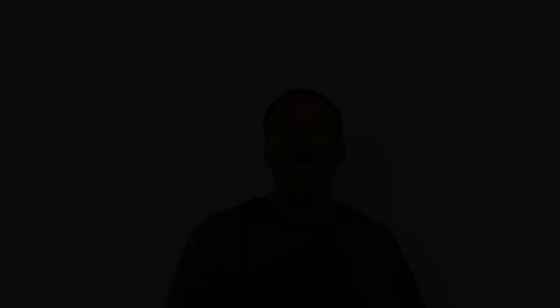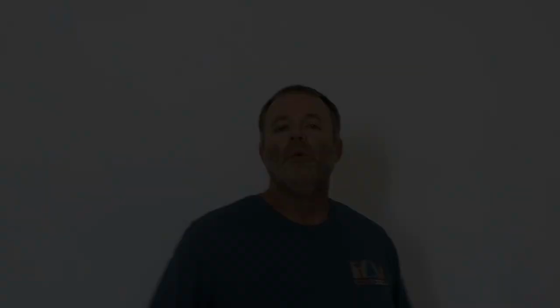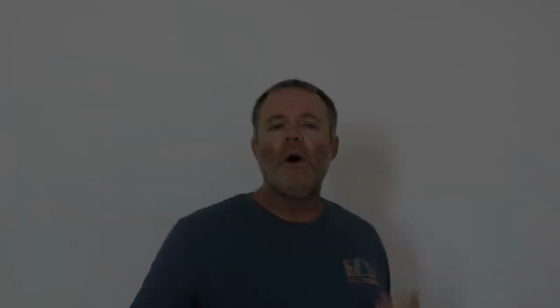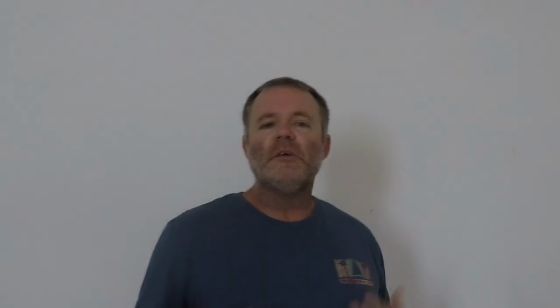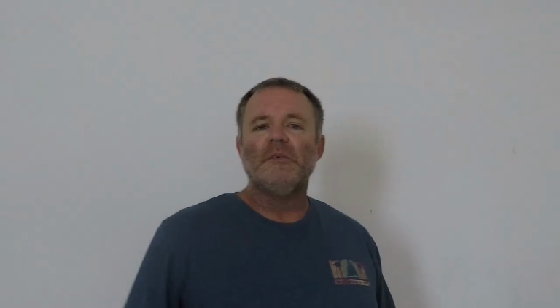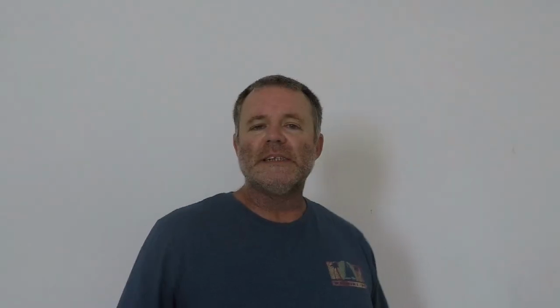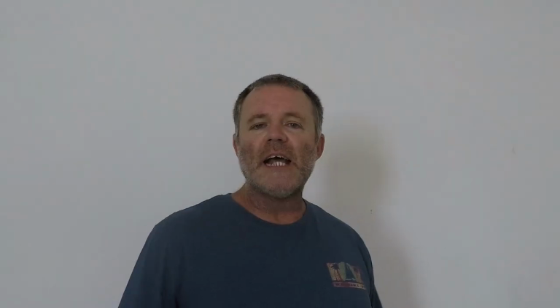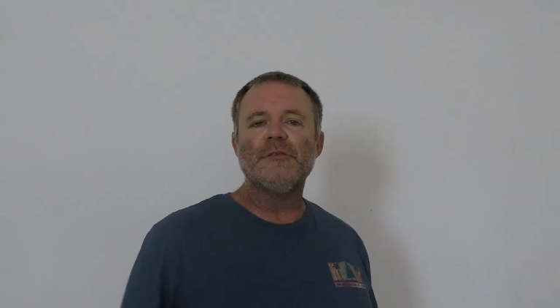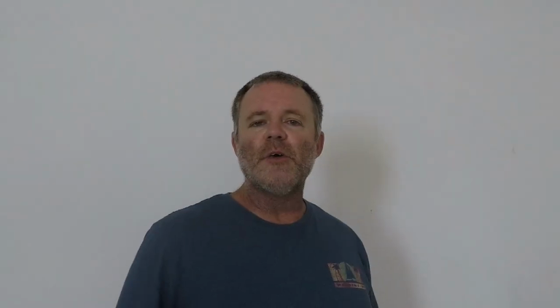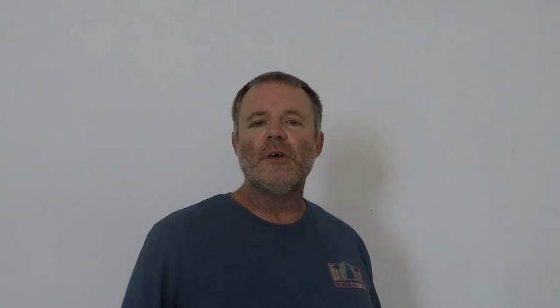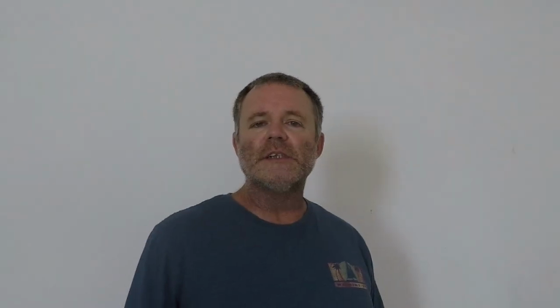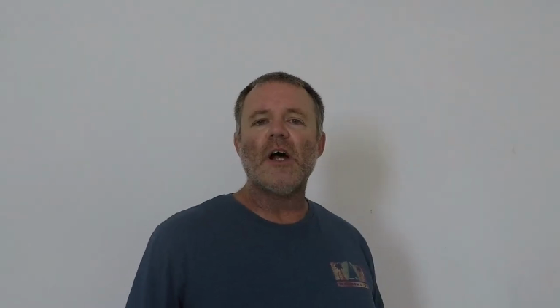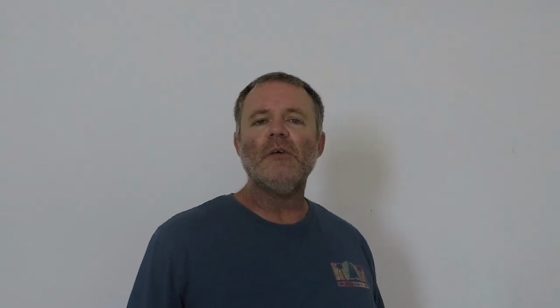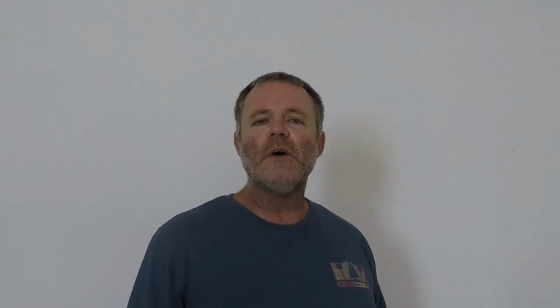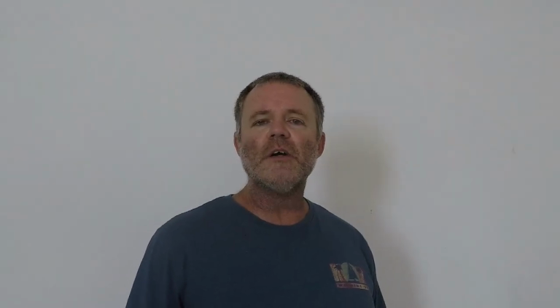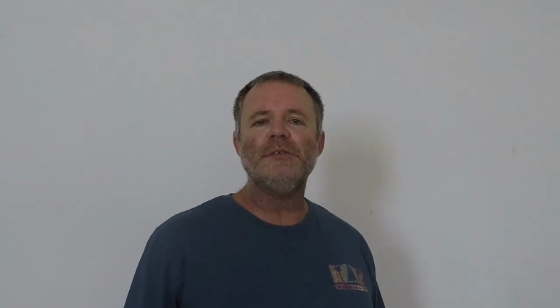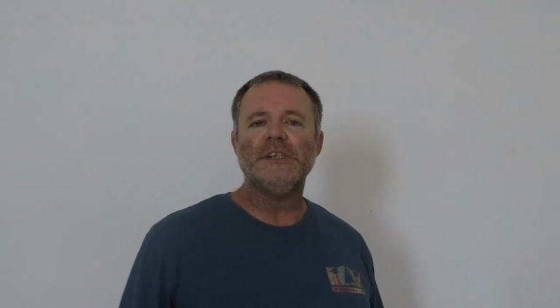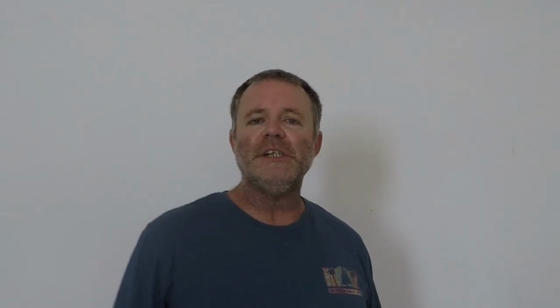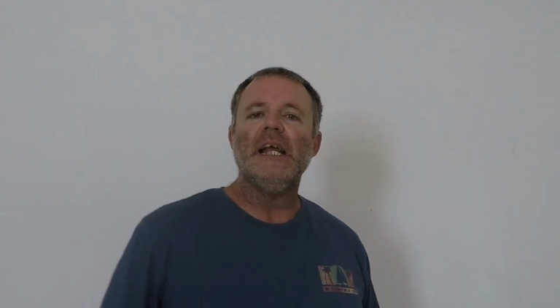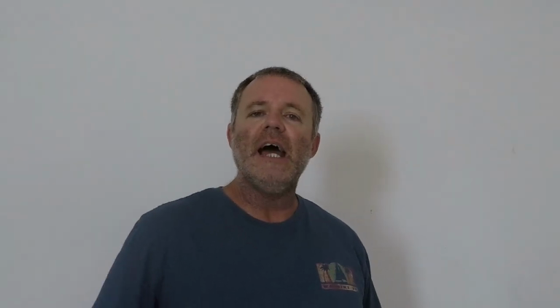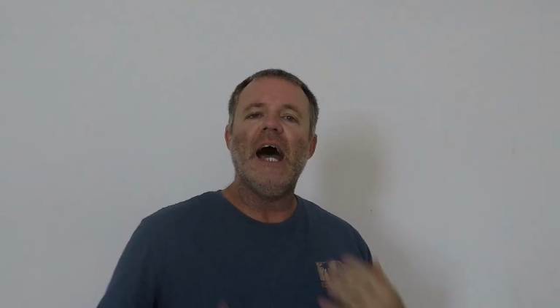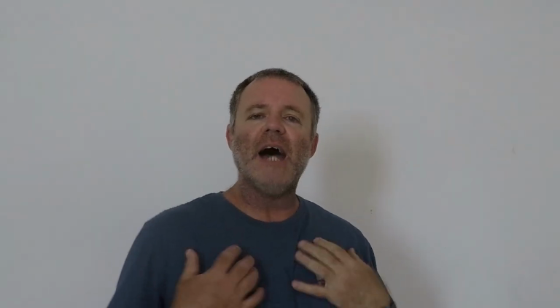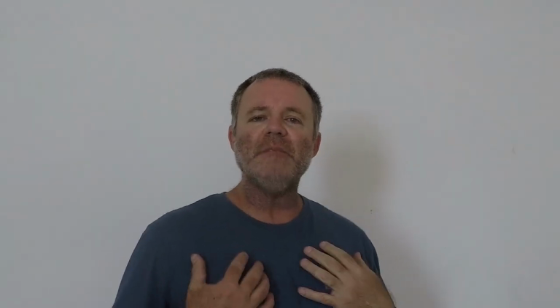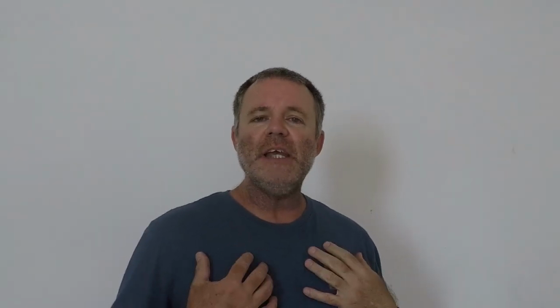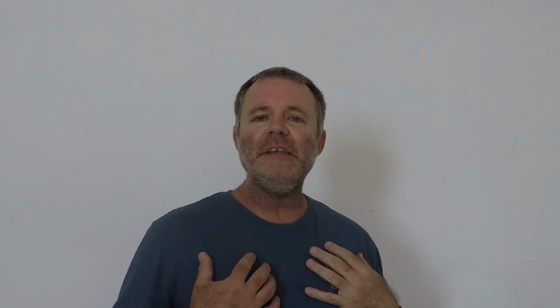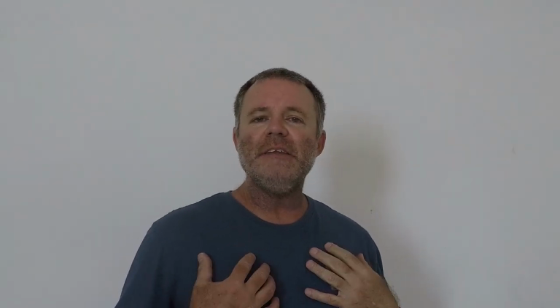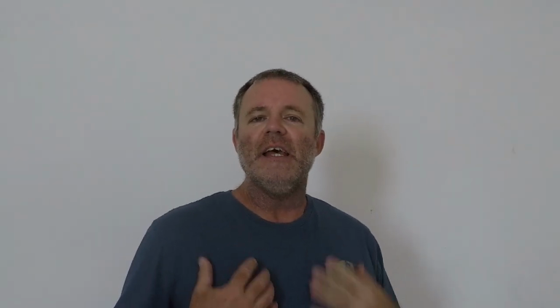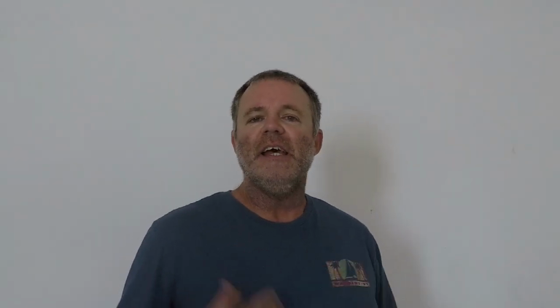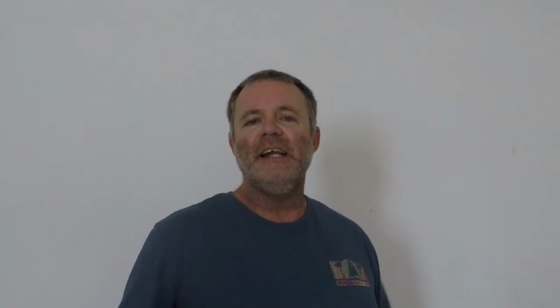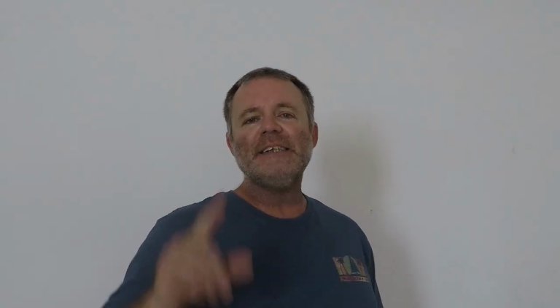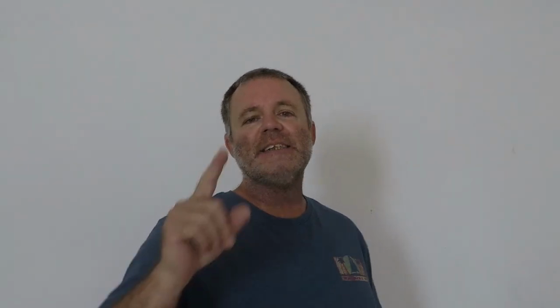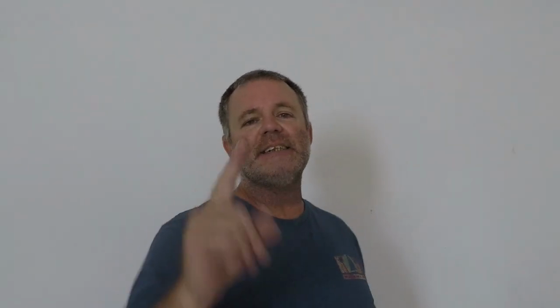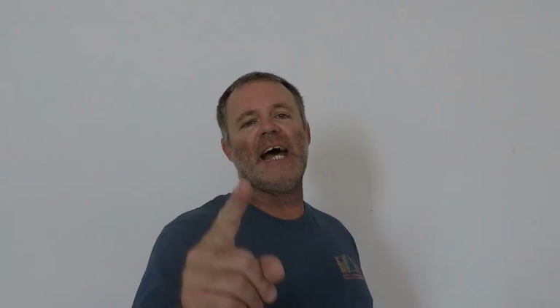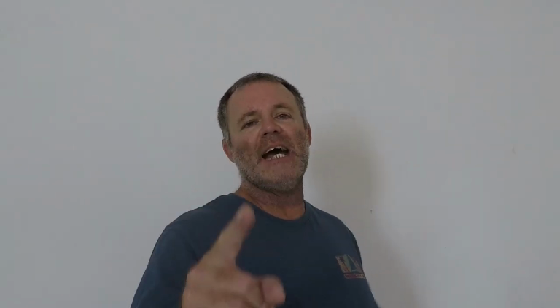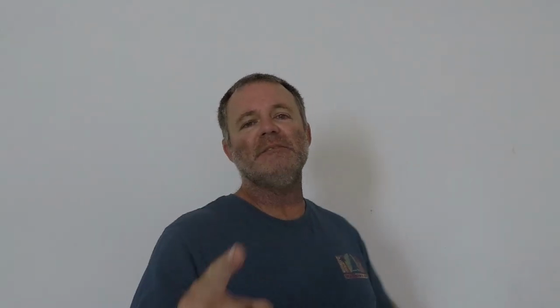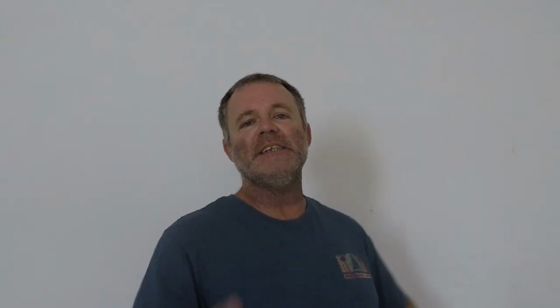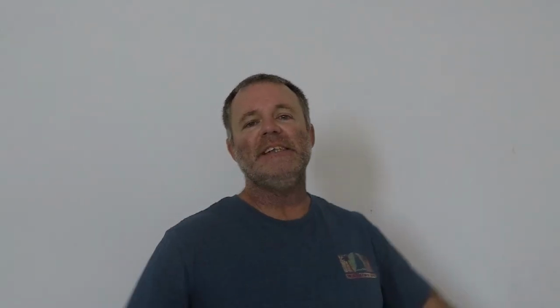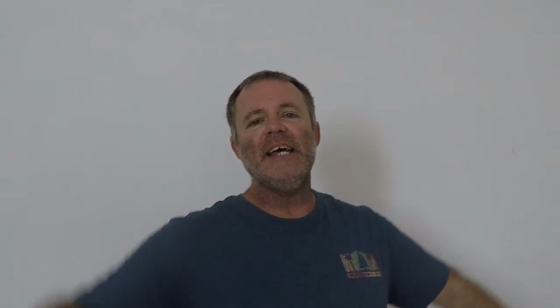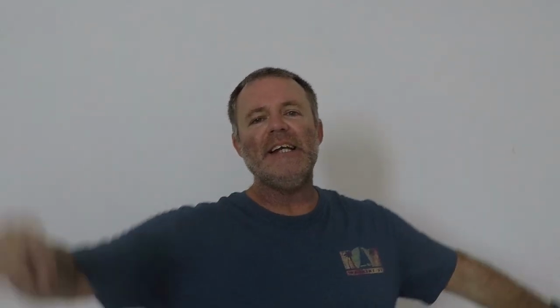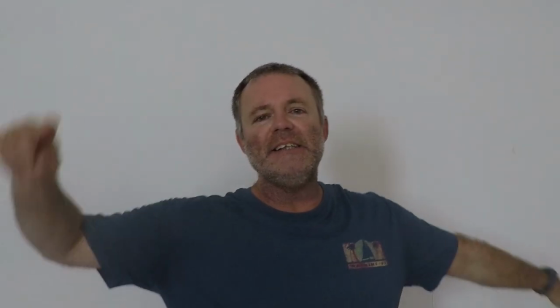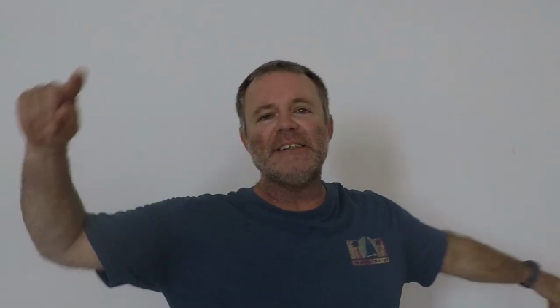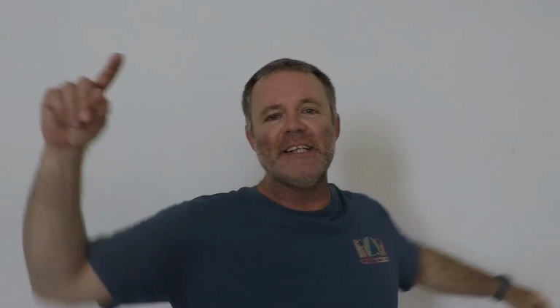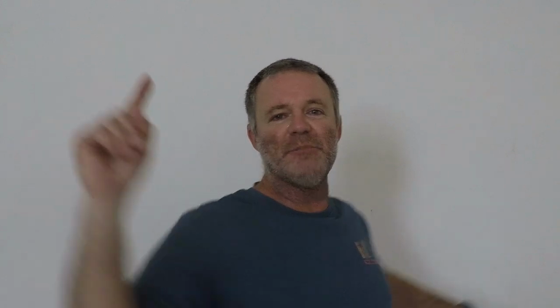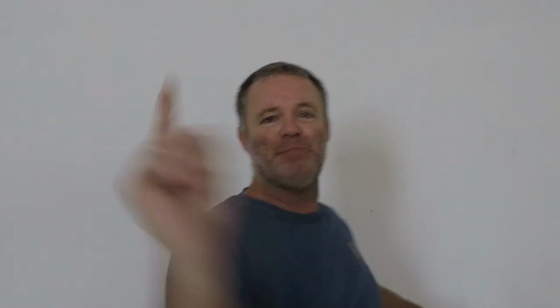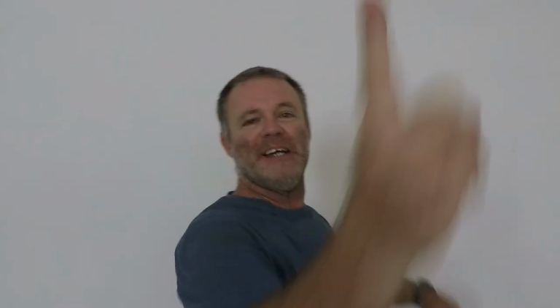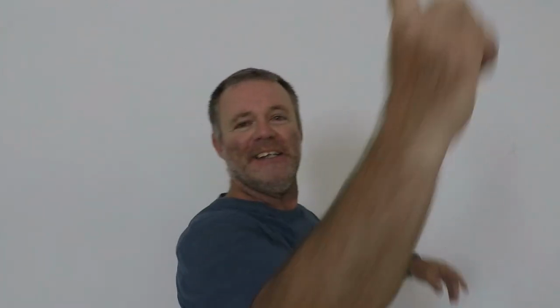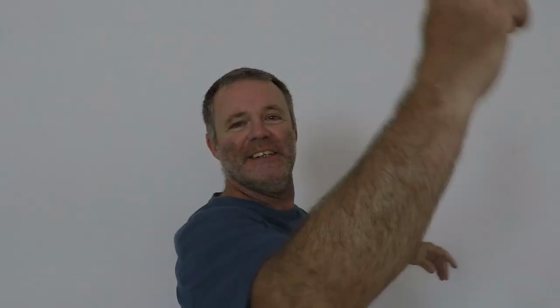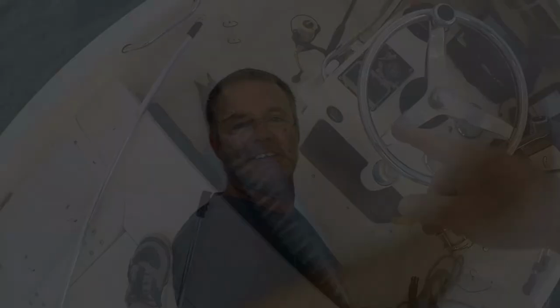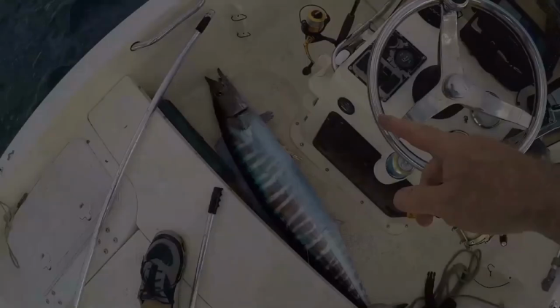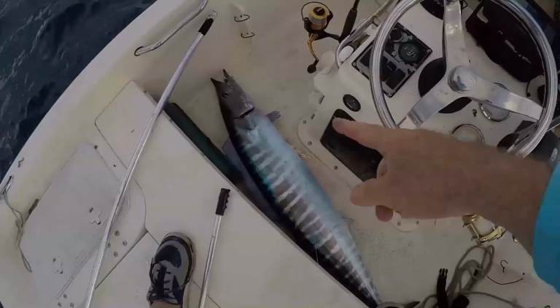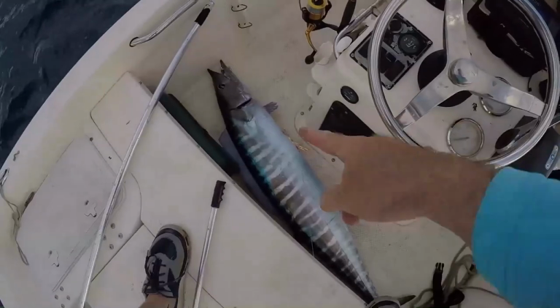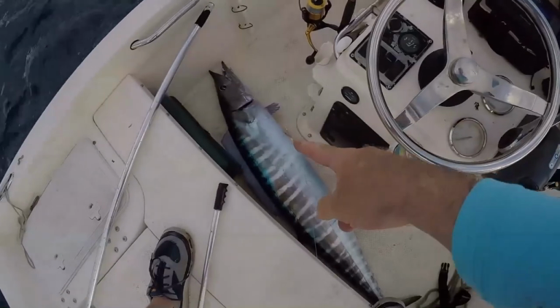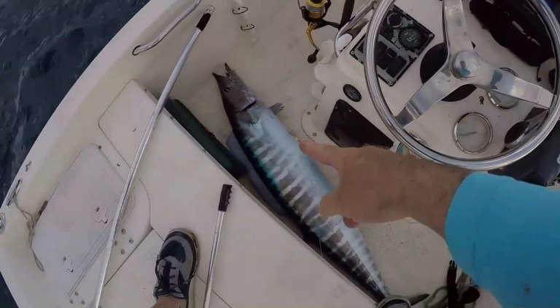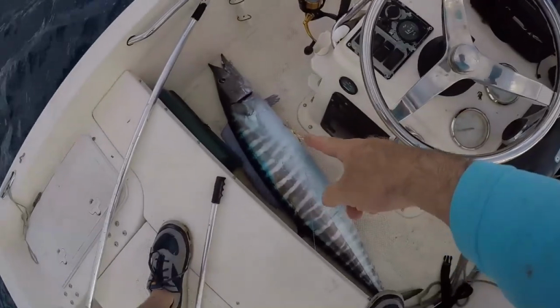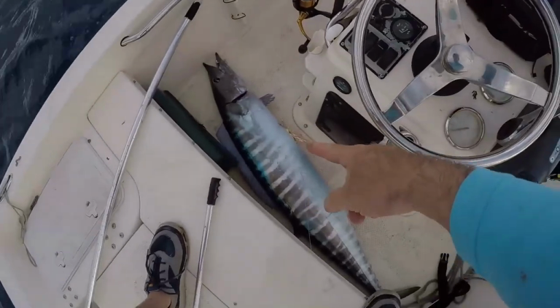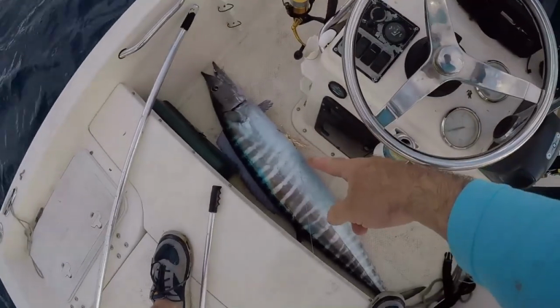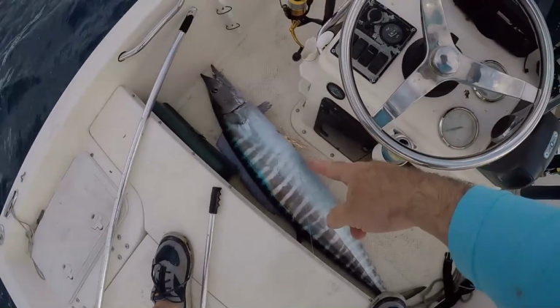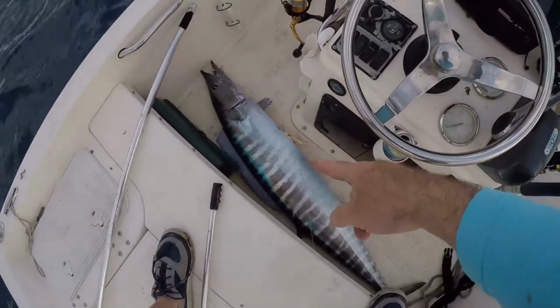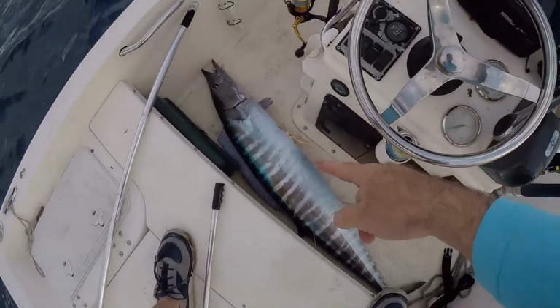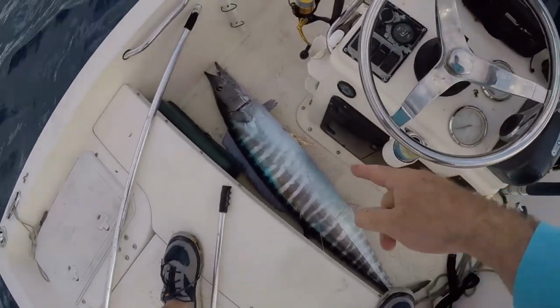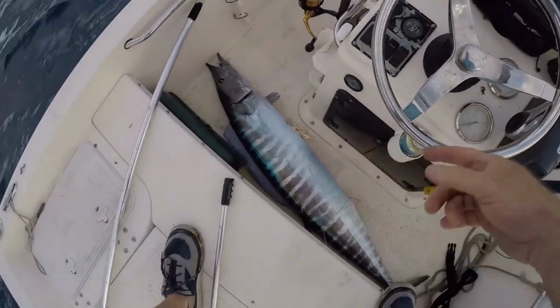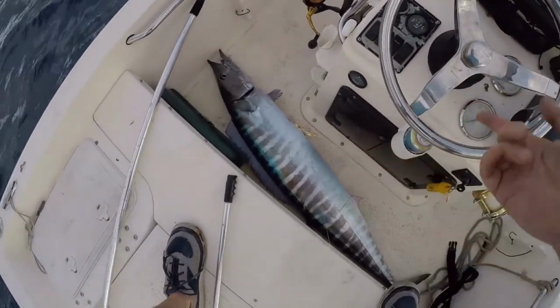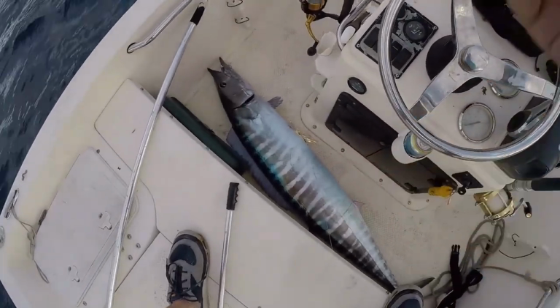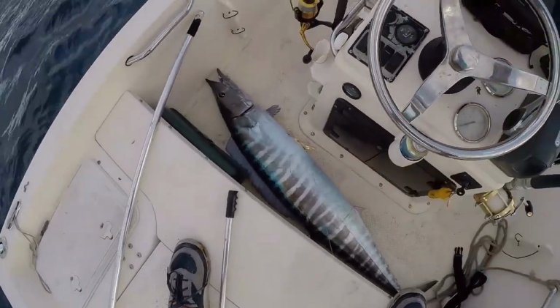Welcome to South Florida Saltwater Fishing. I'm Heath, and it's time to get into the bite. Wahoo in the boat, baby!